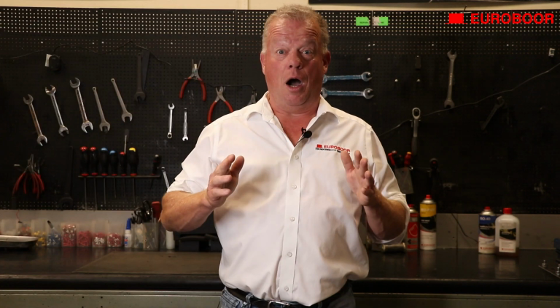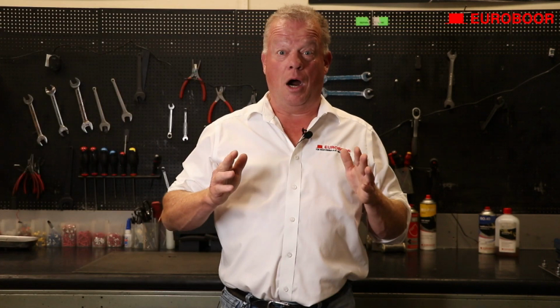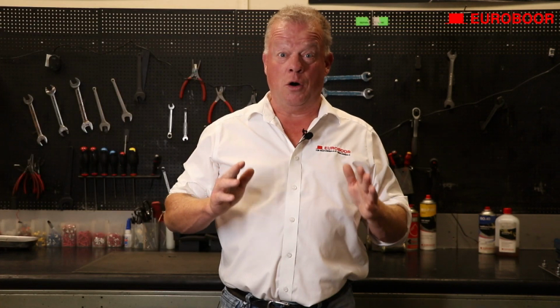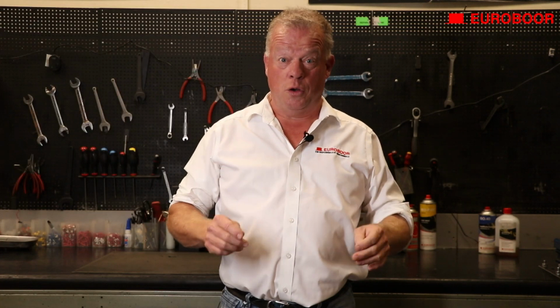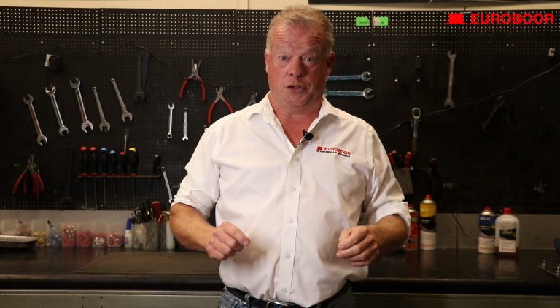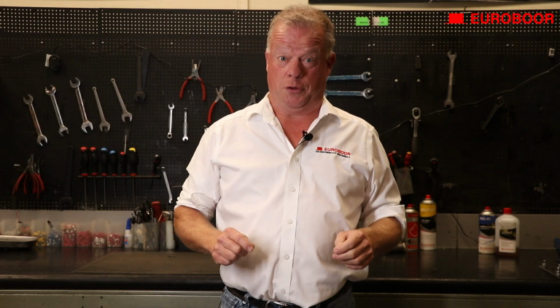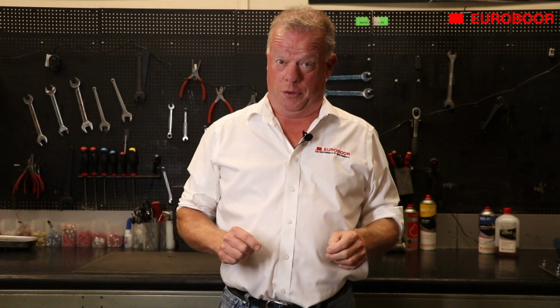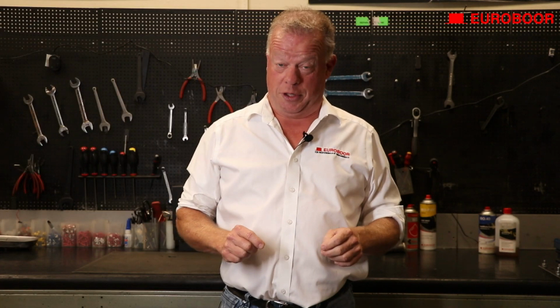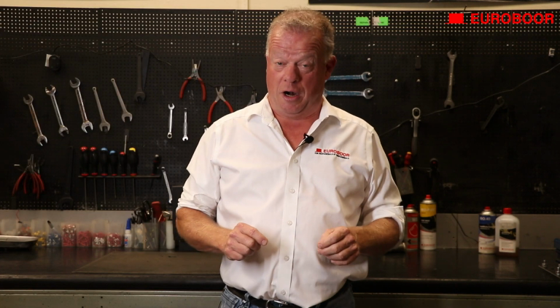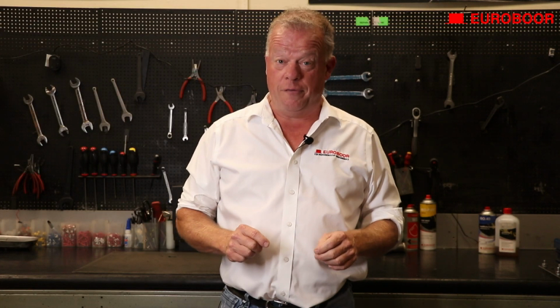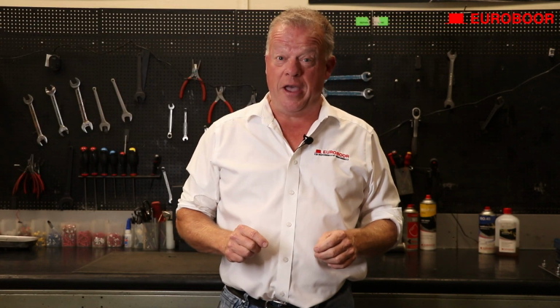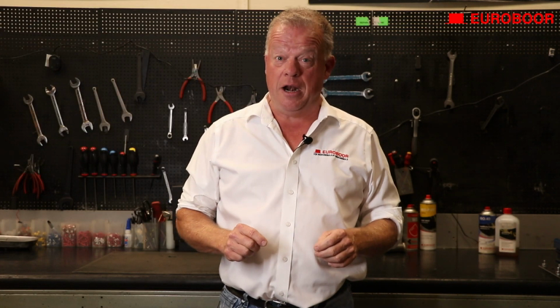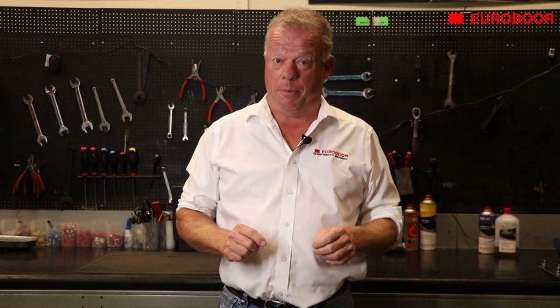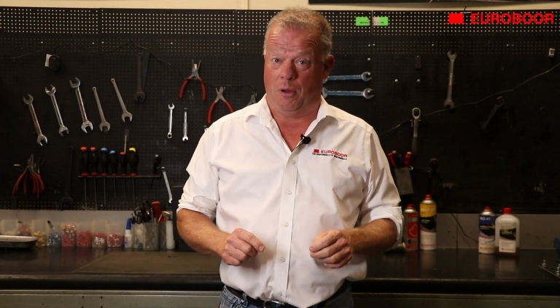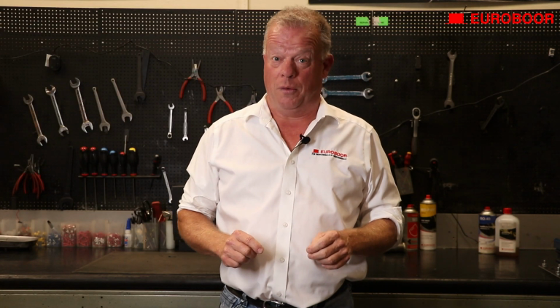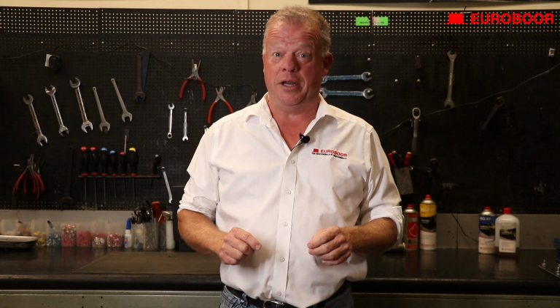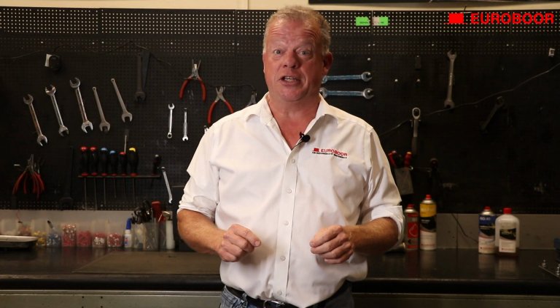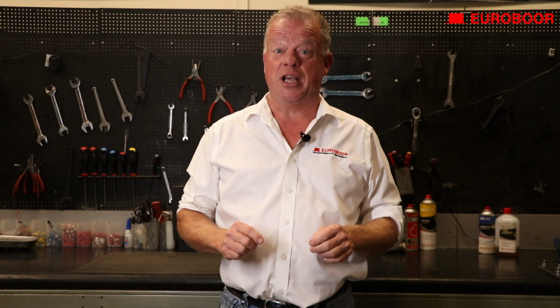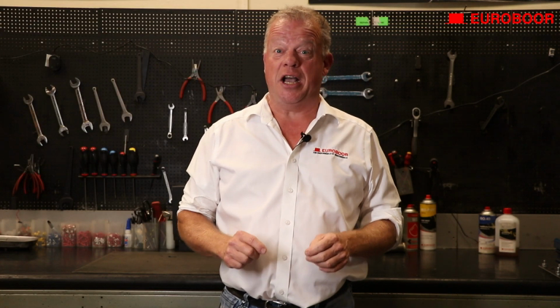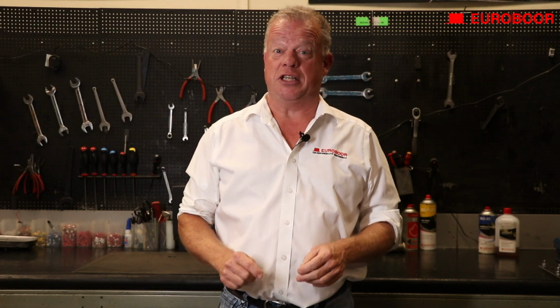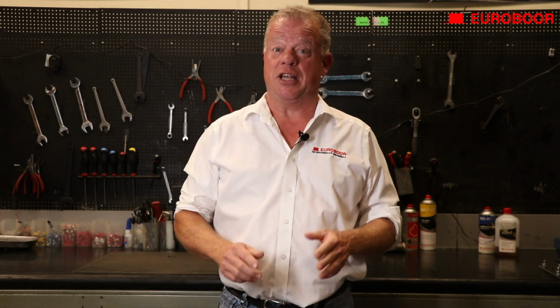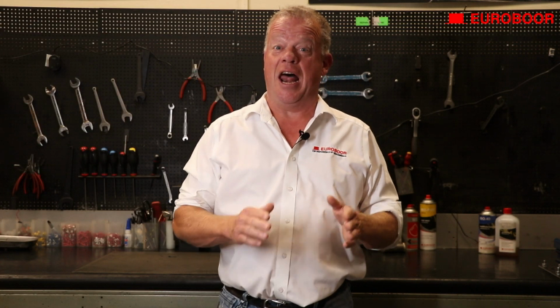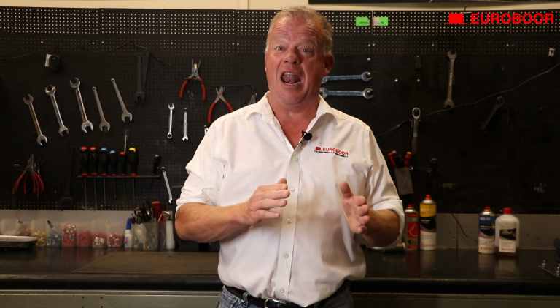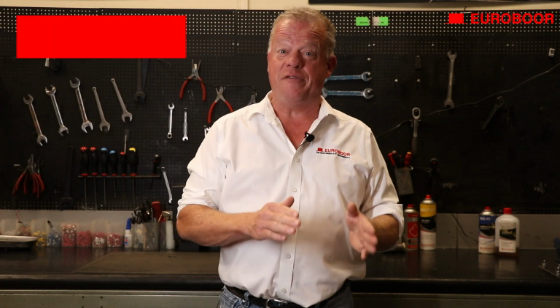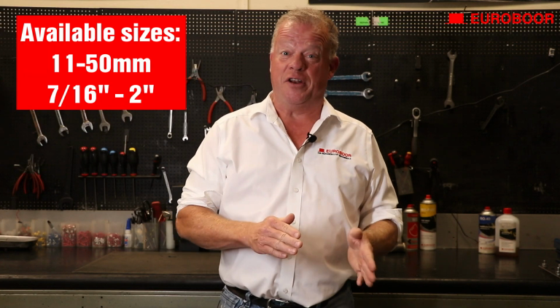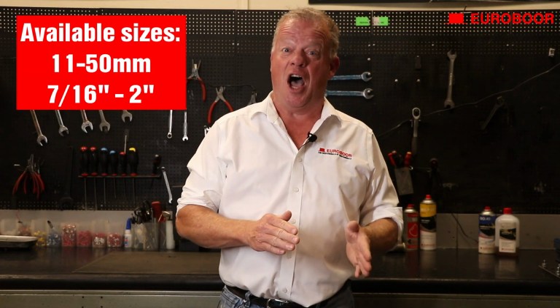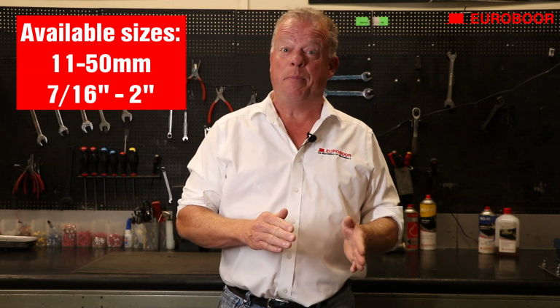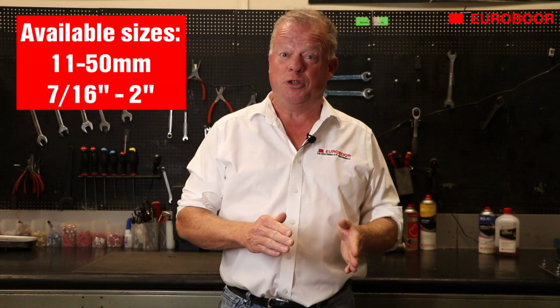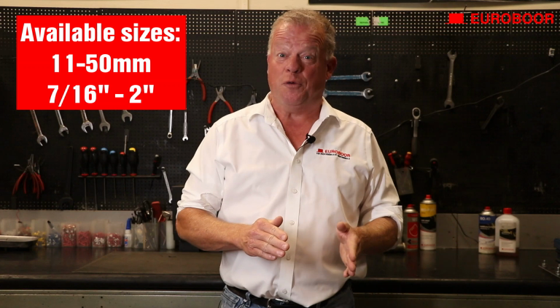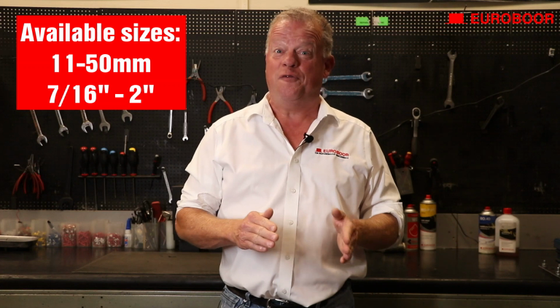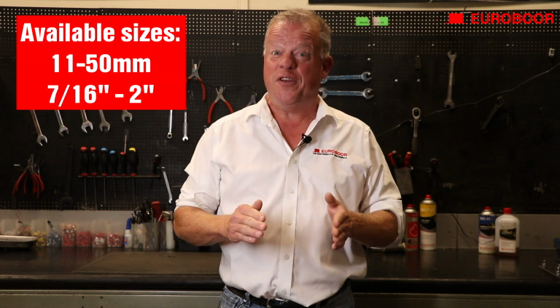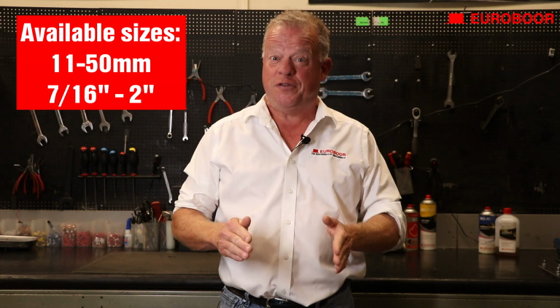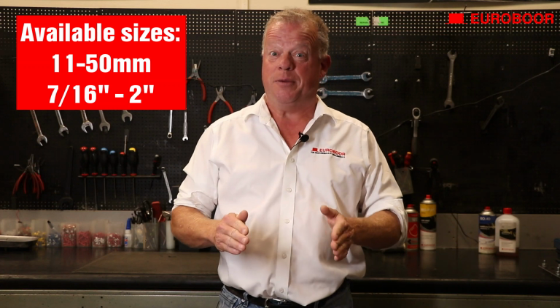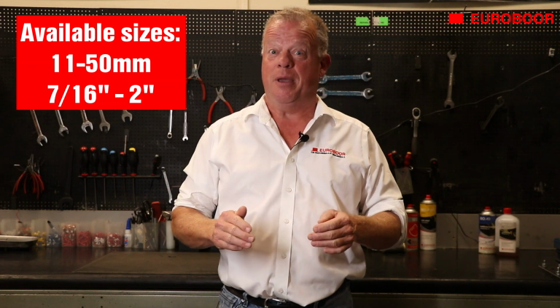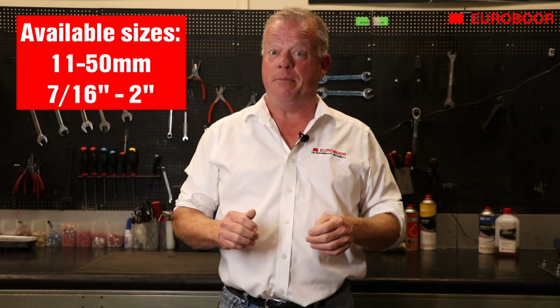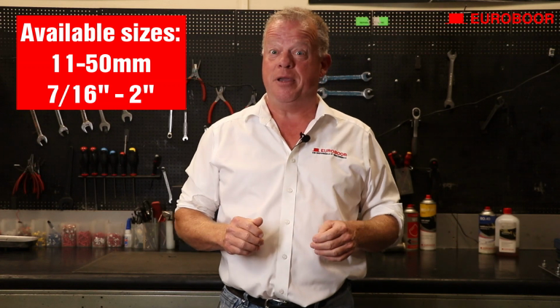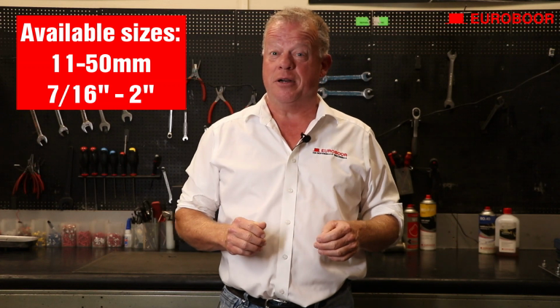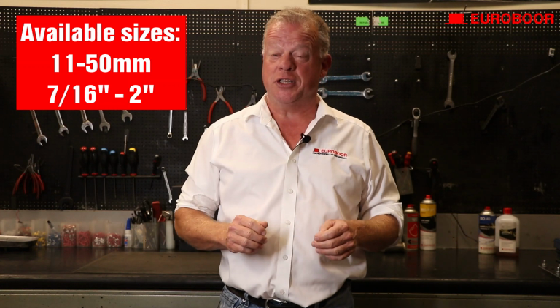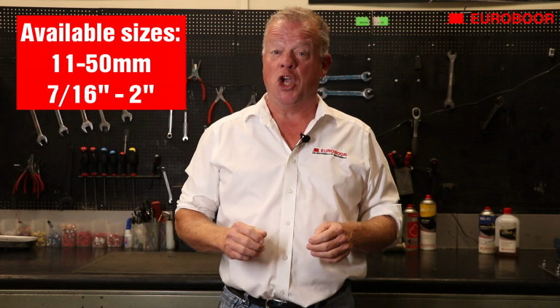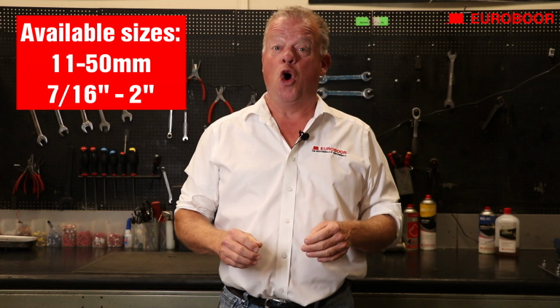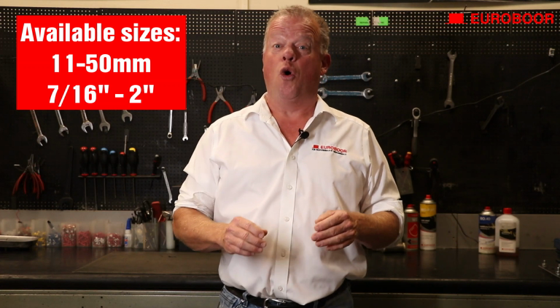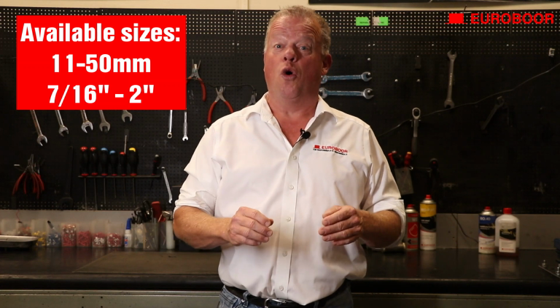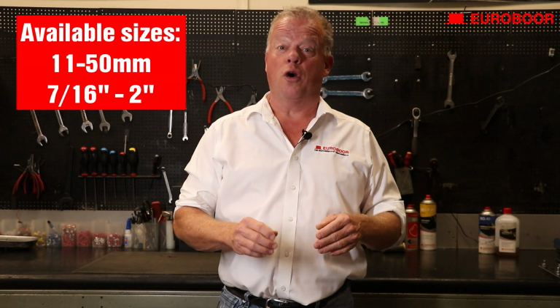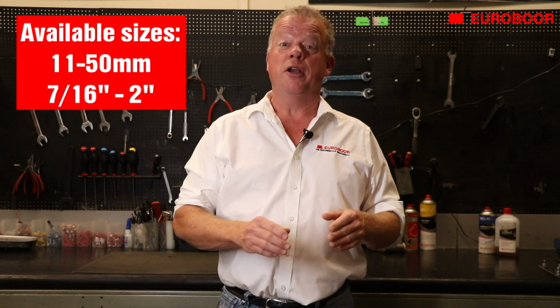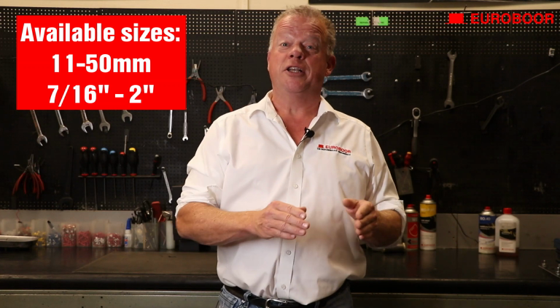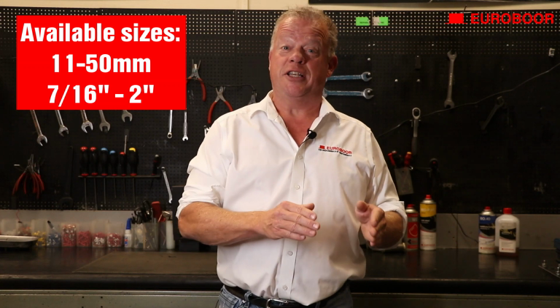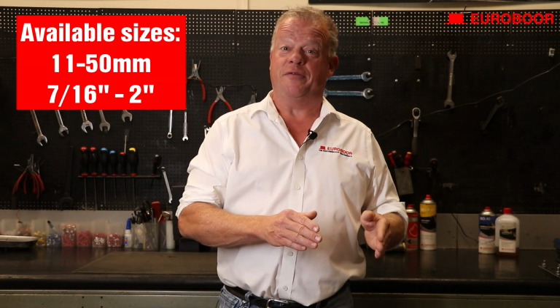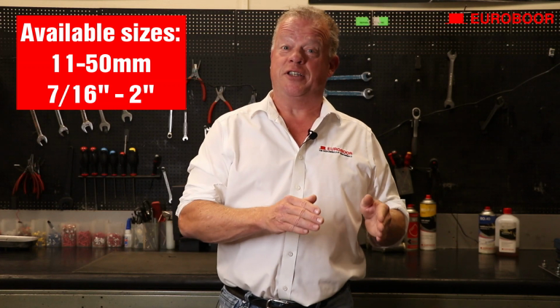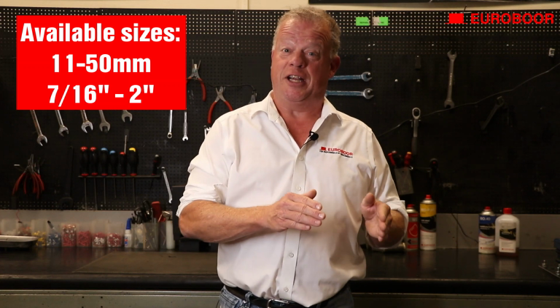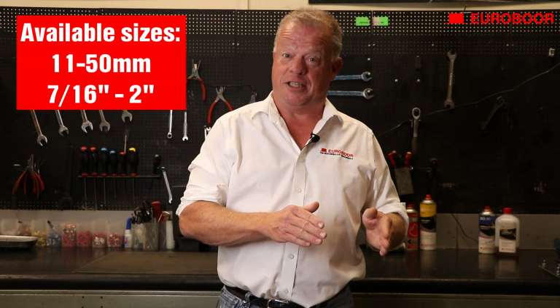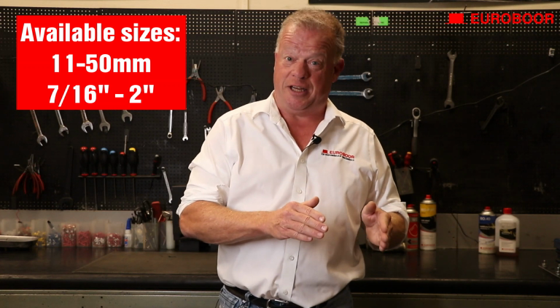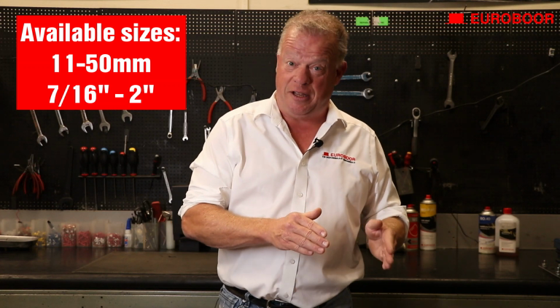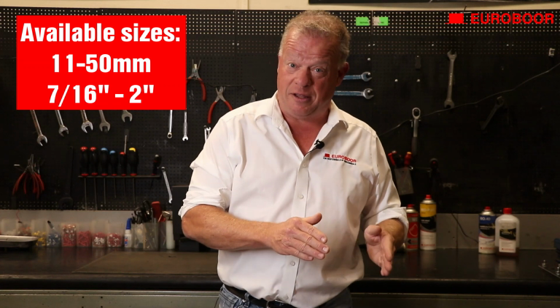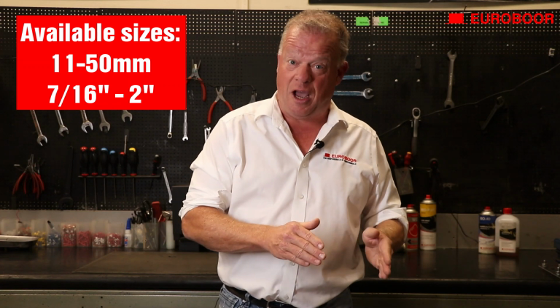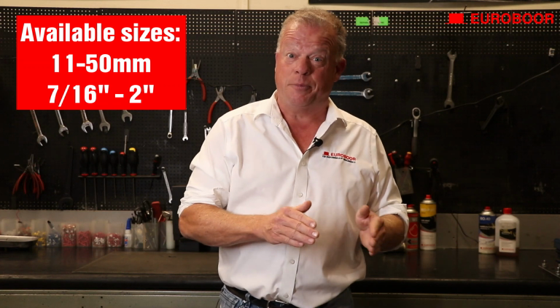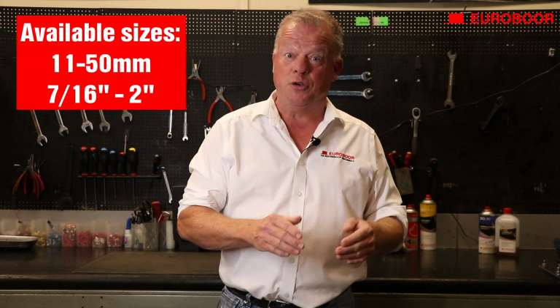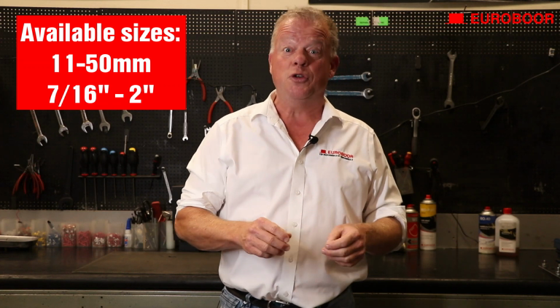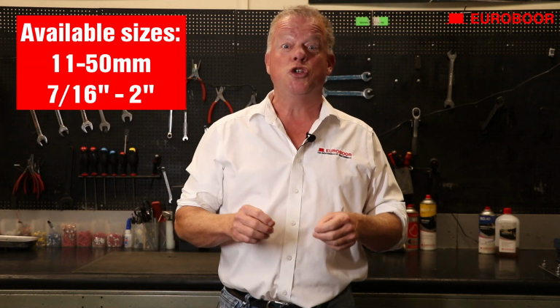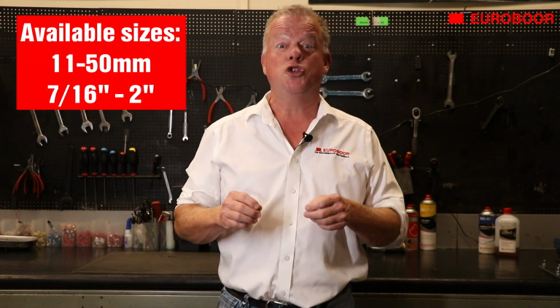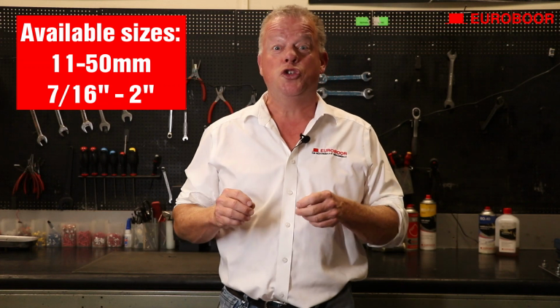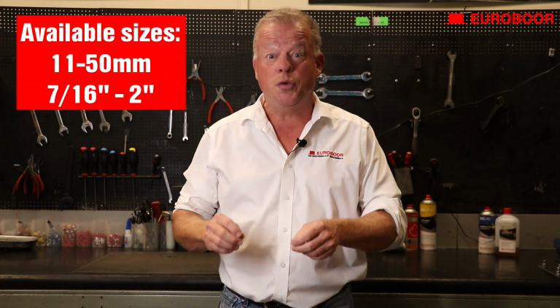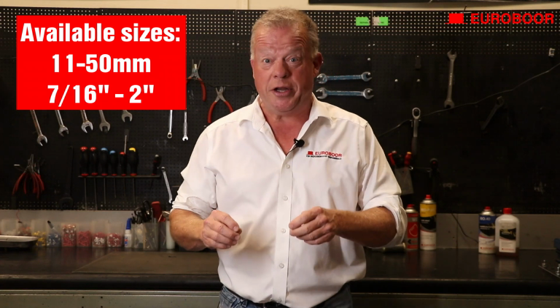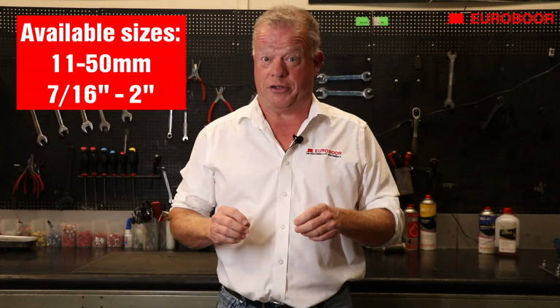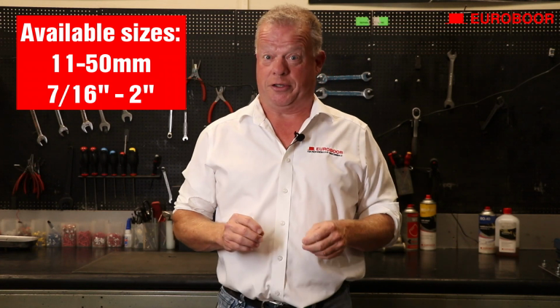Our hole saws are available in sizes 11 up to 50 millimeters, or 7/16th up to 2 inches.